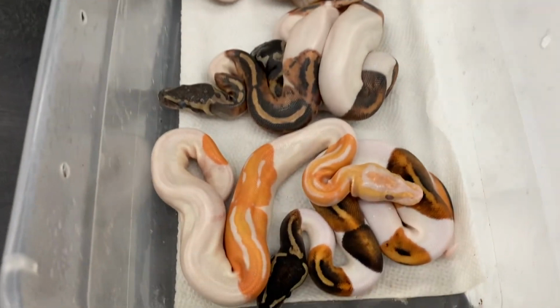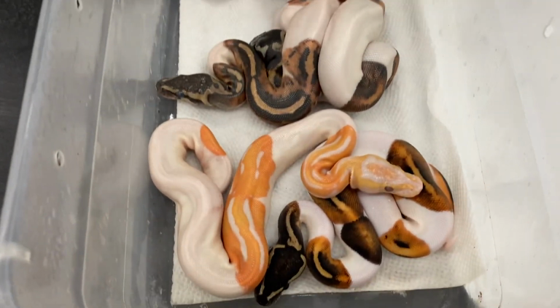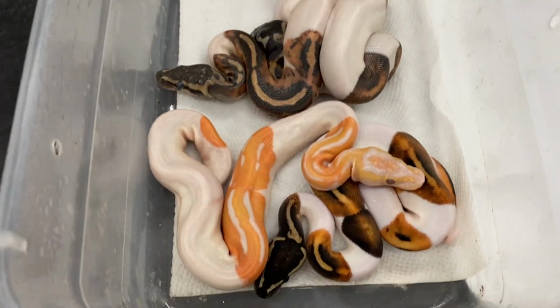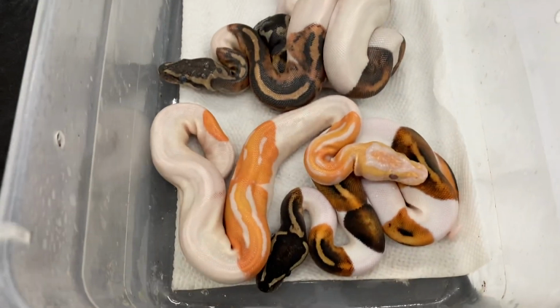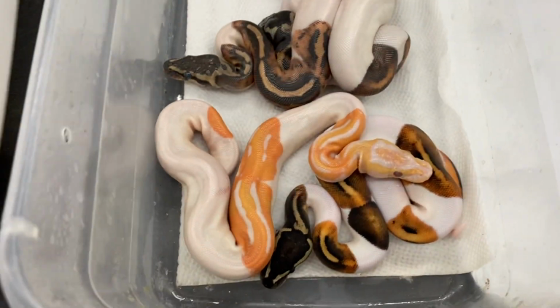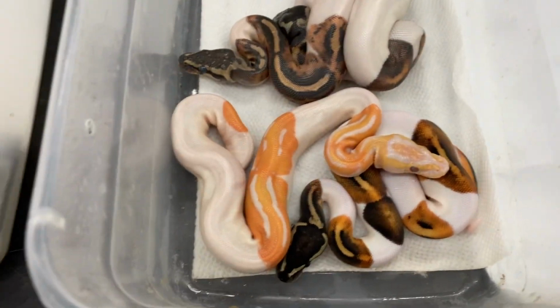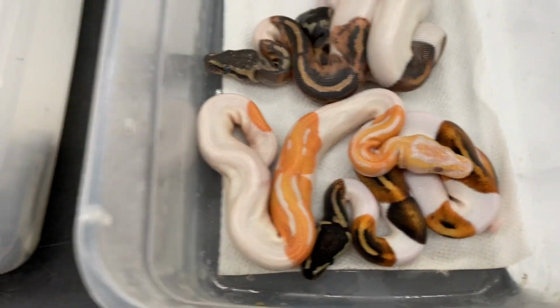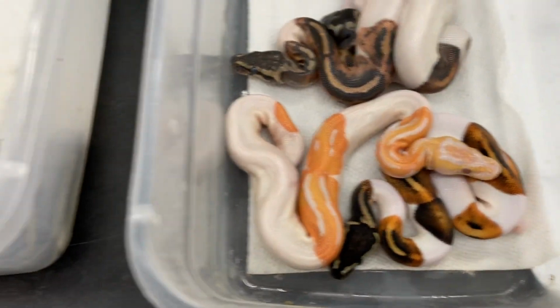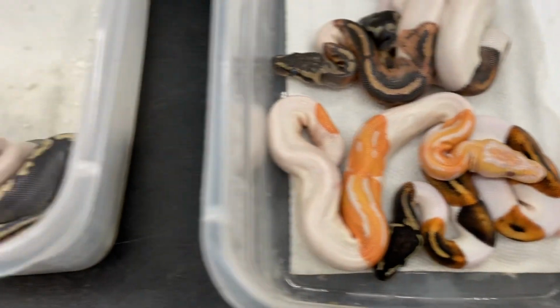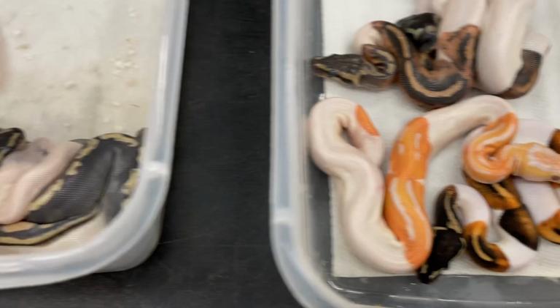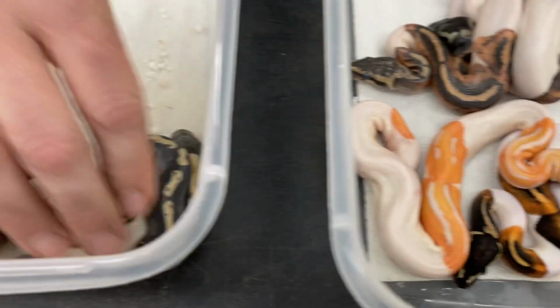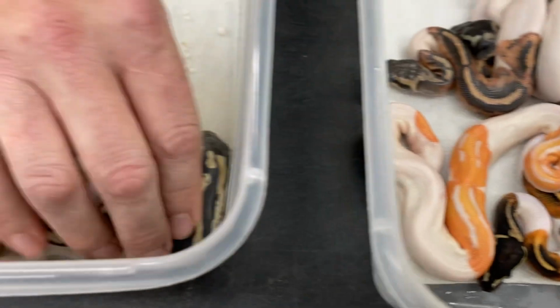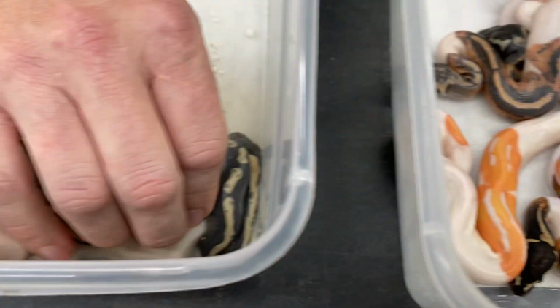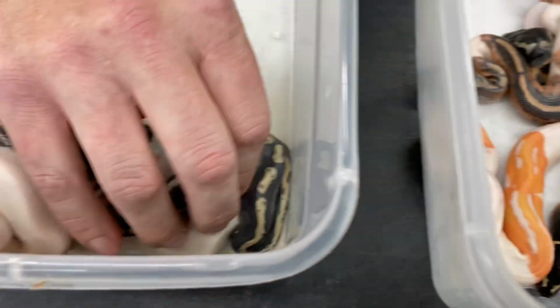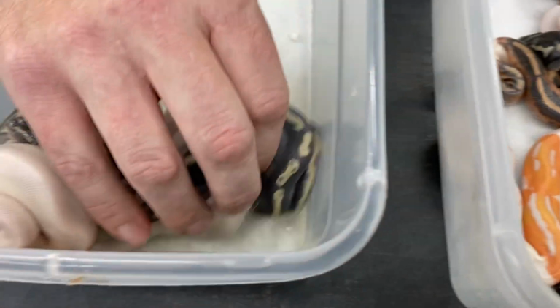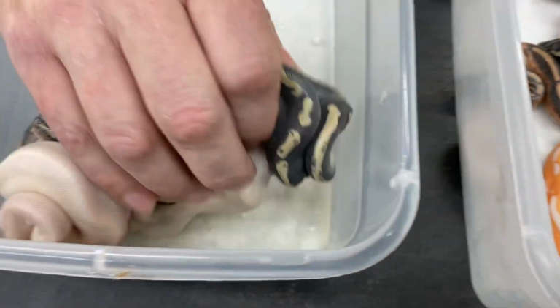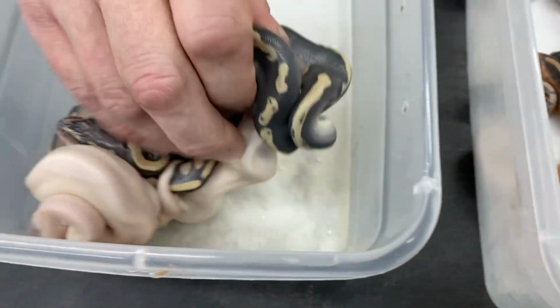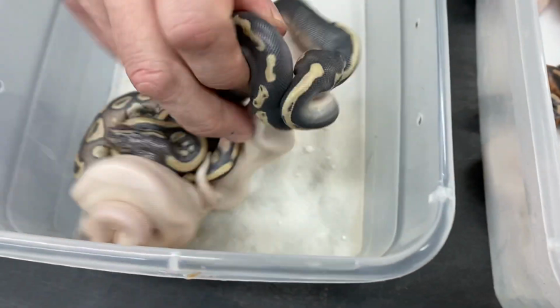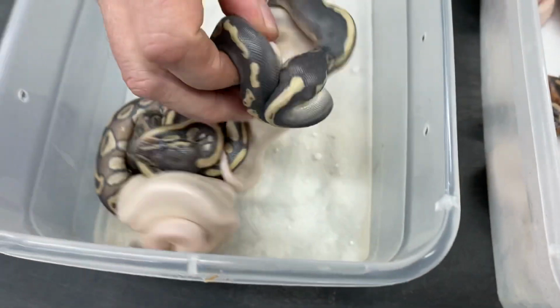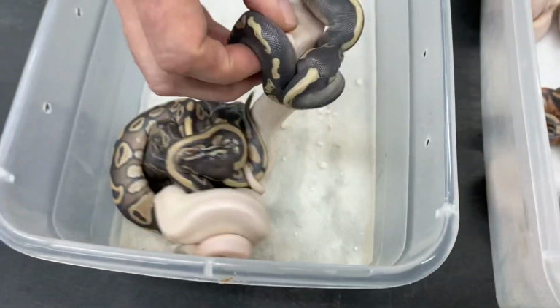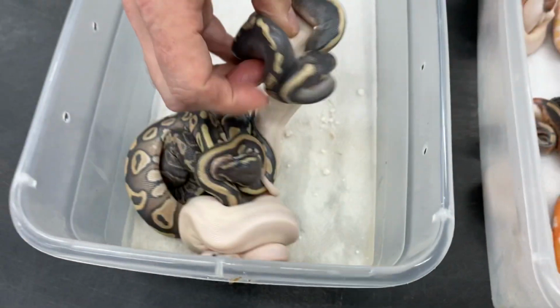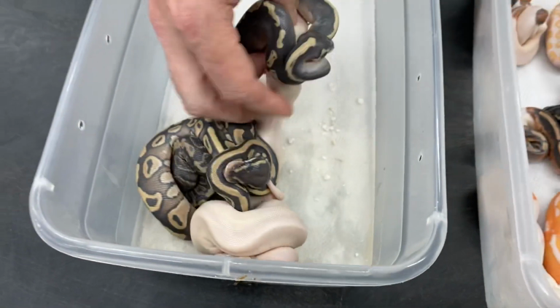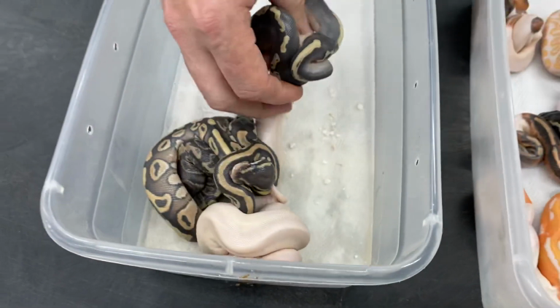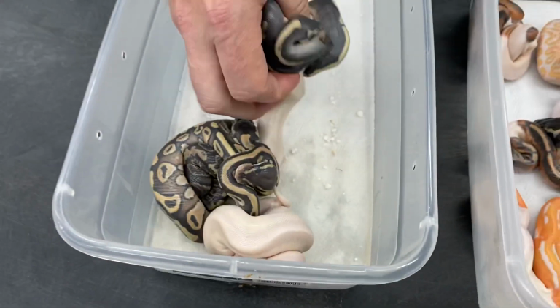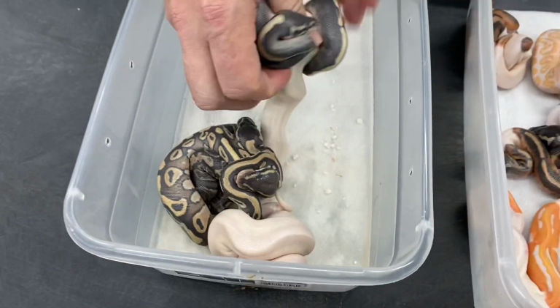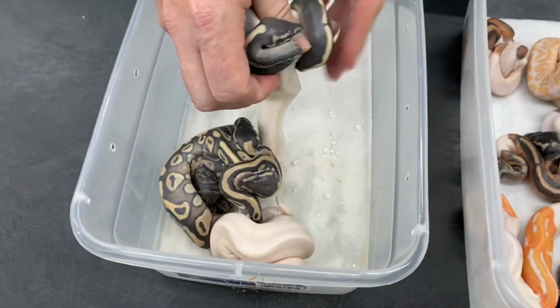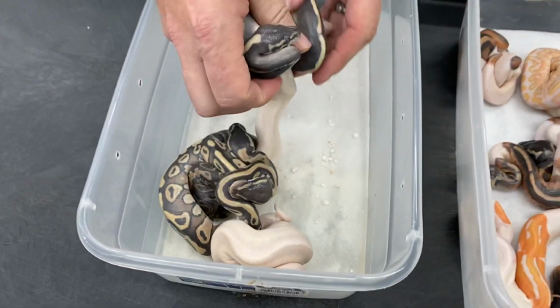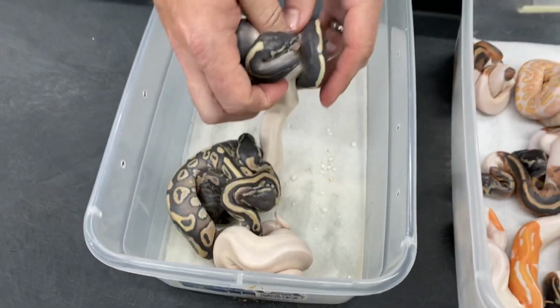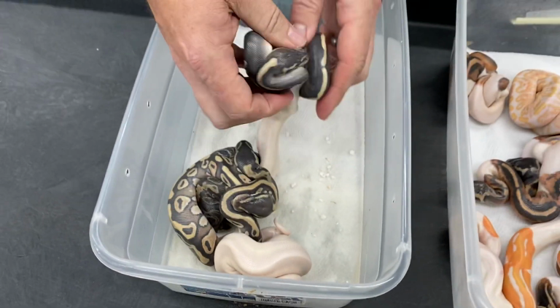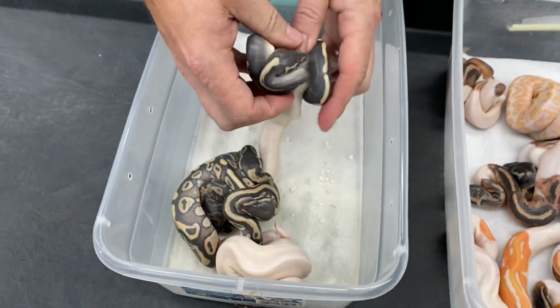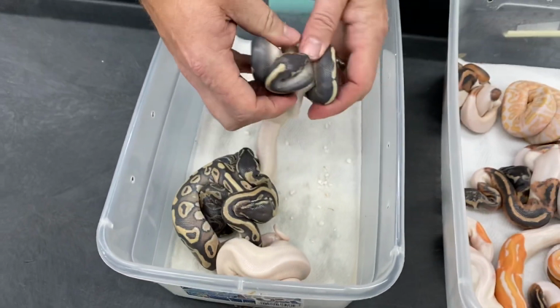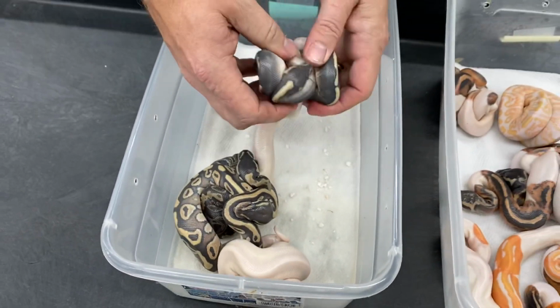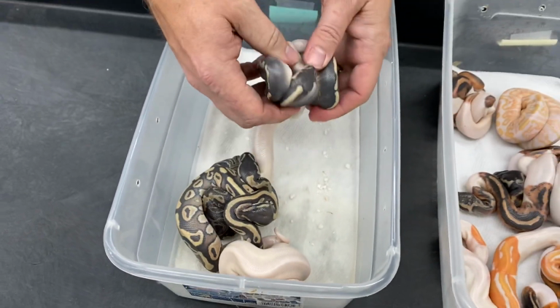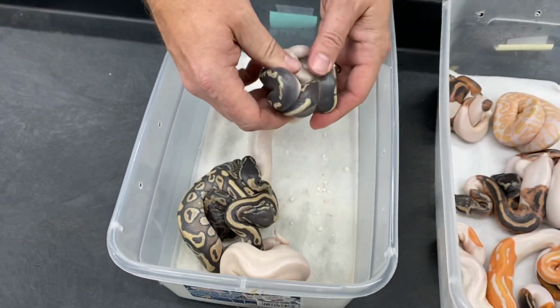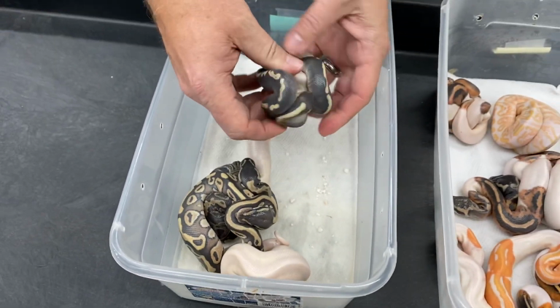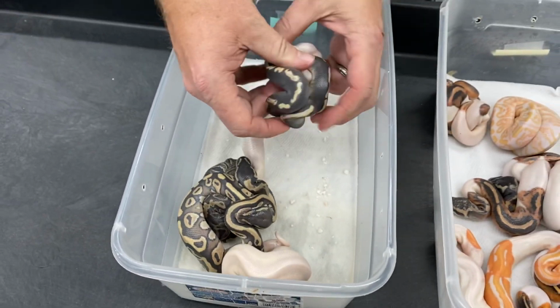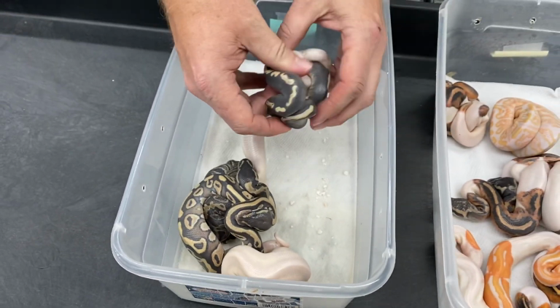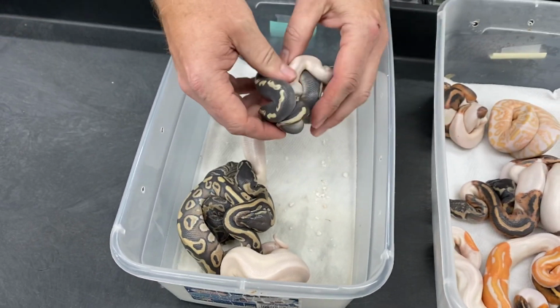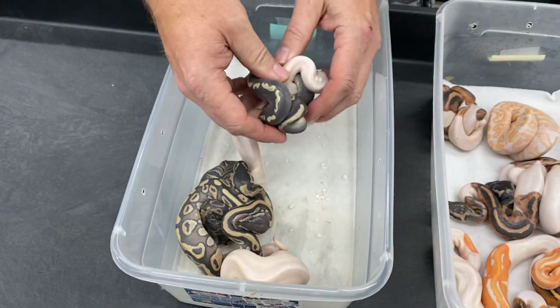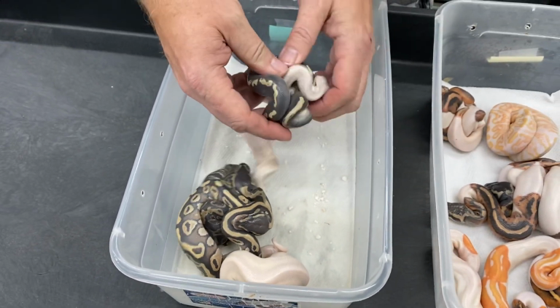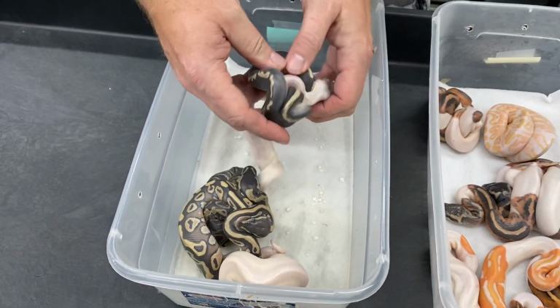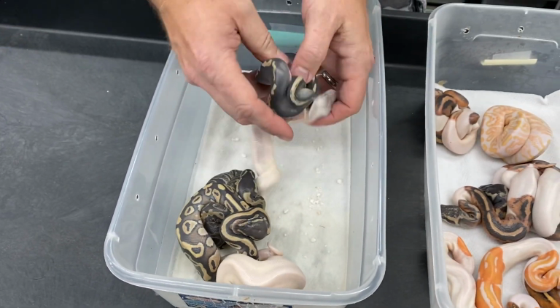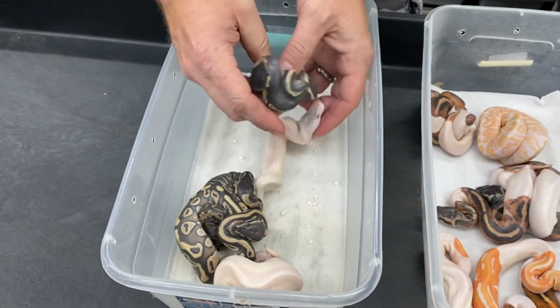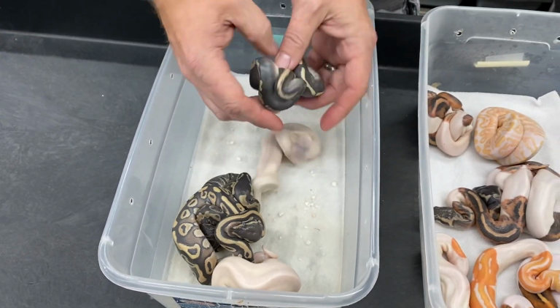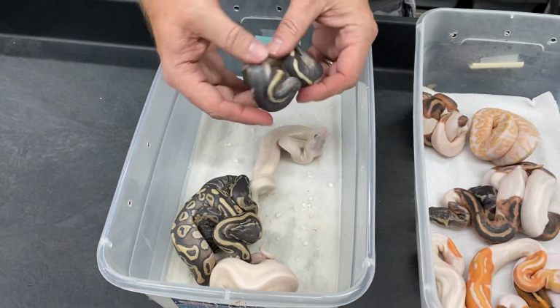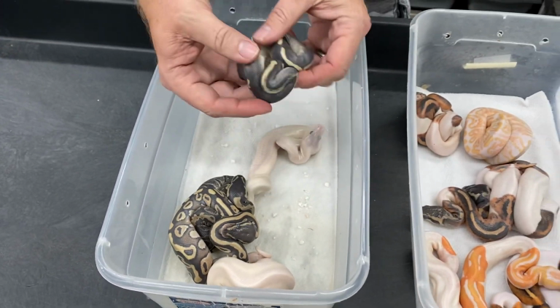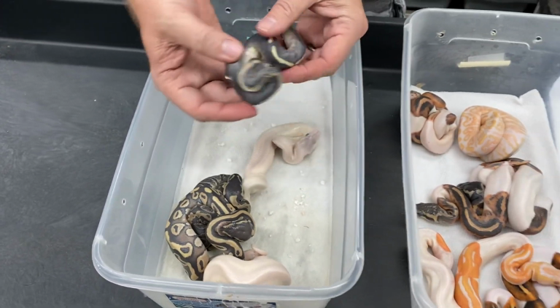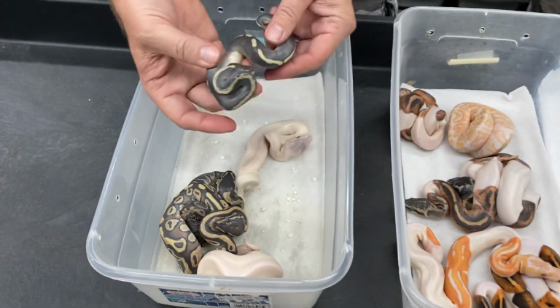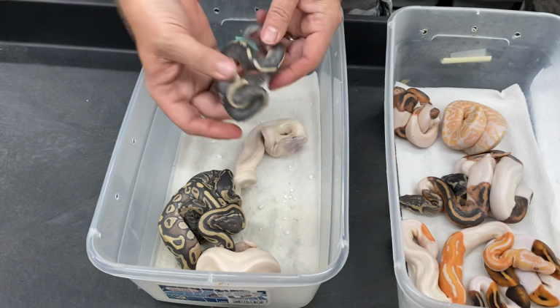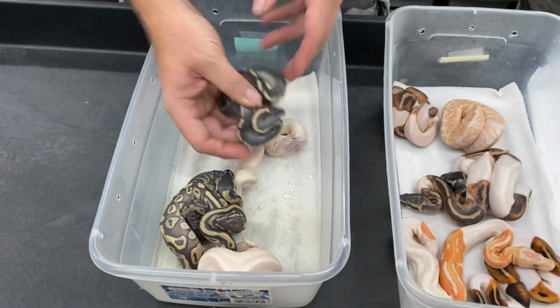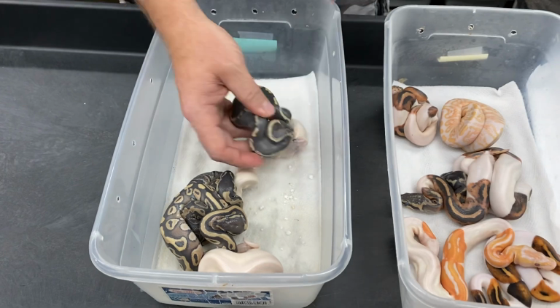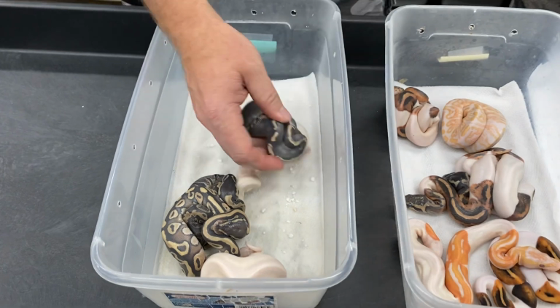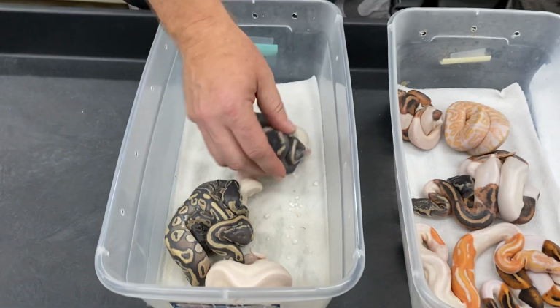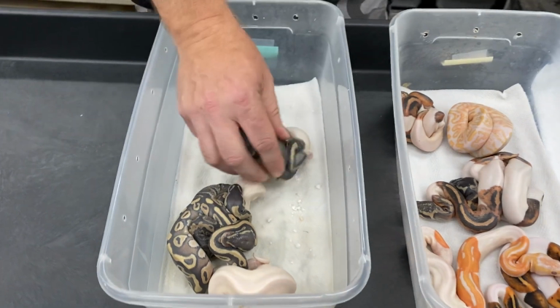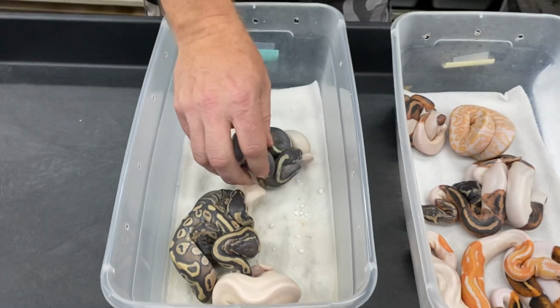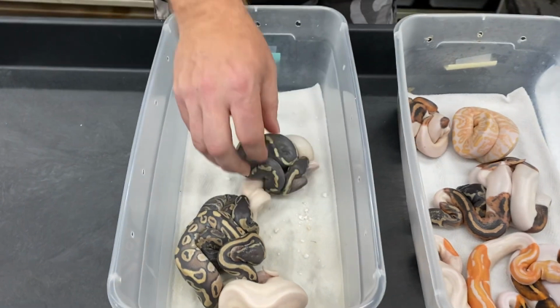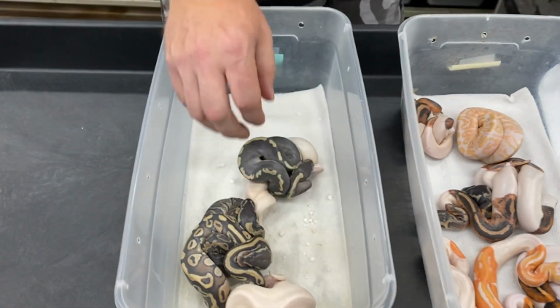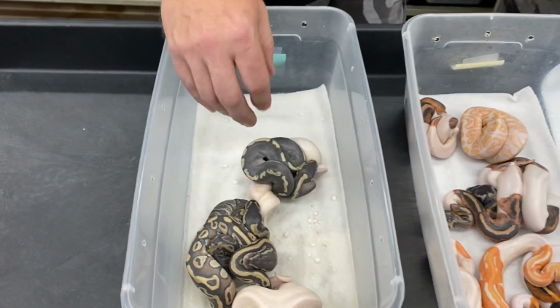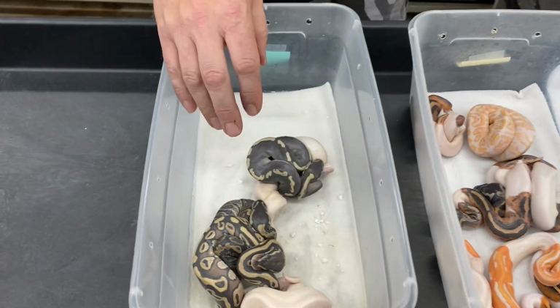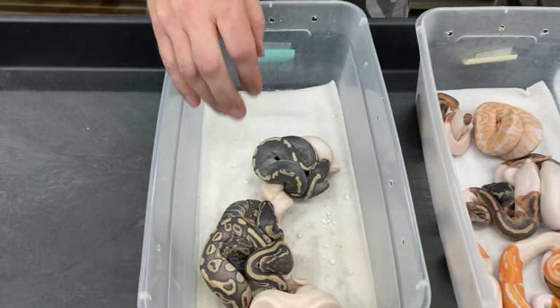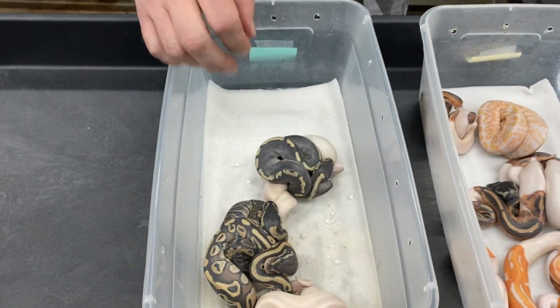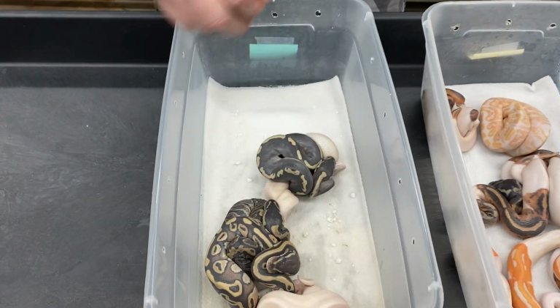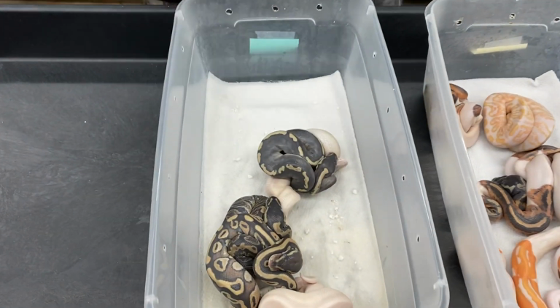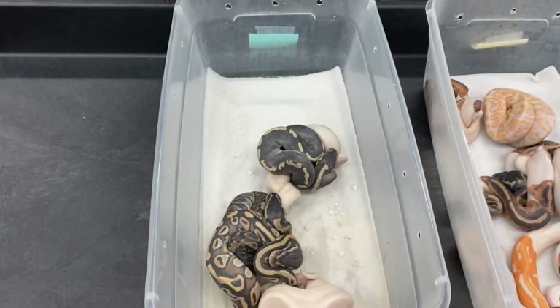This clutch you've seen before already — this is the super GHI Mojave clutch that I showed last week.